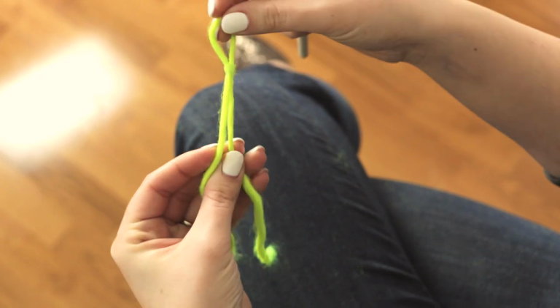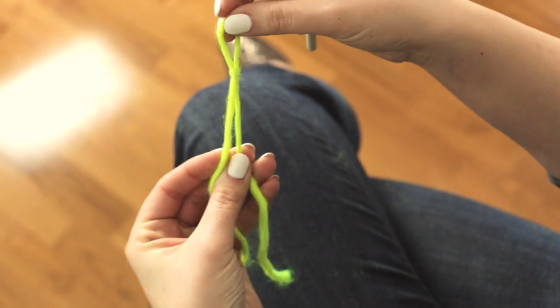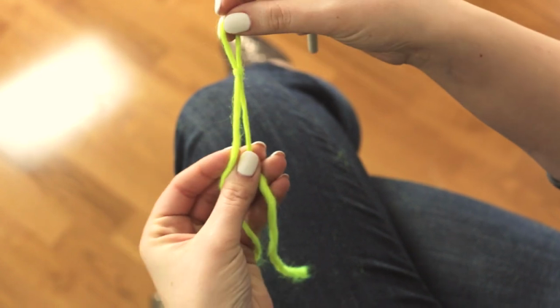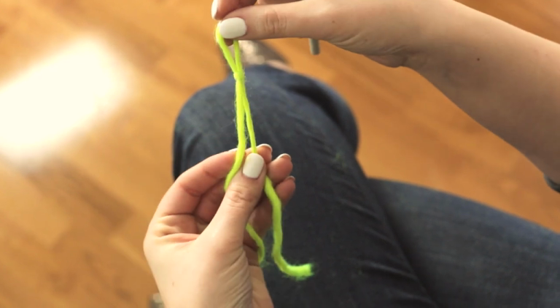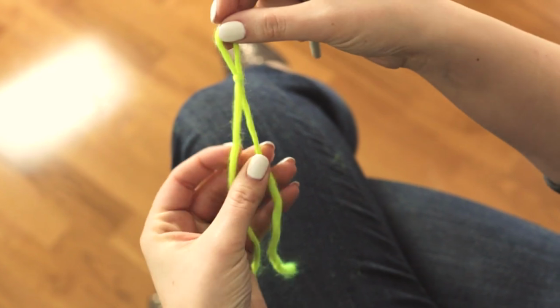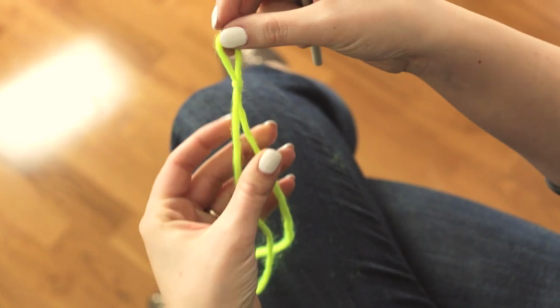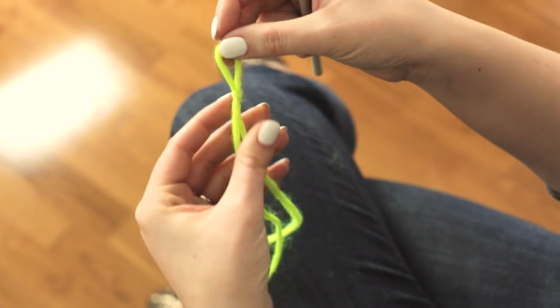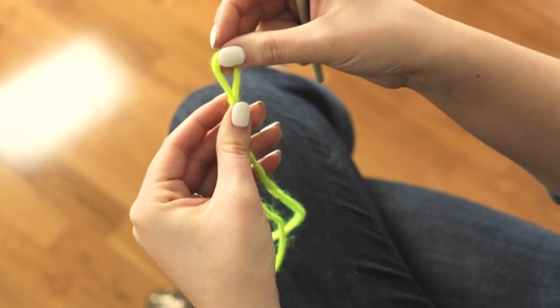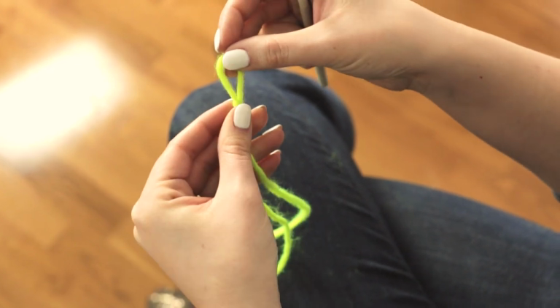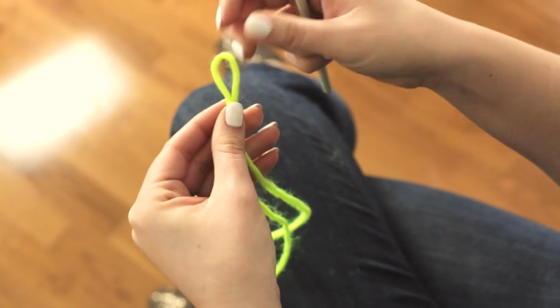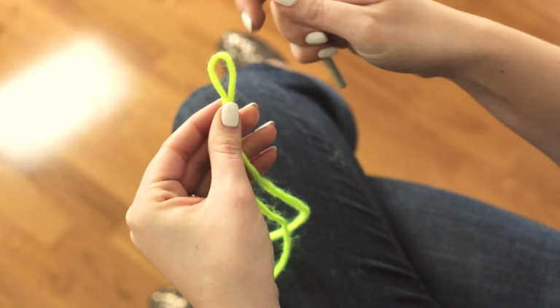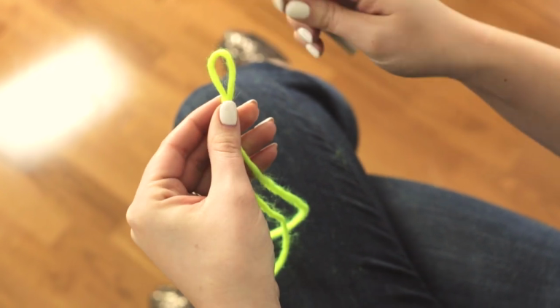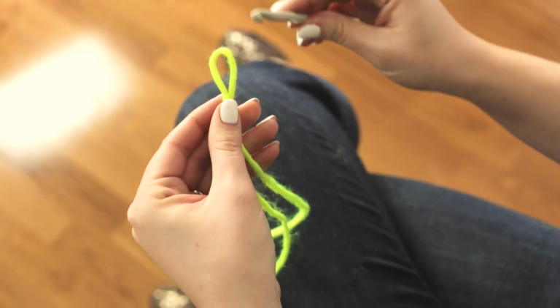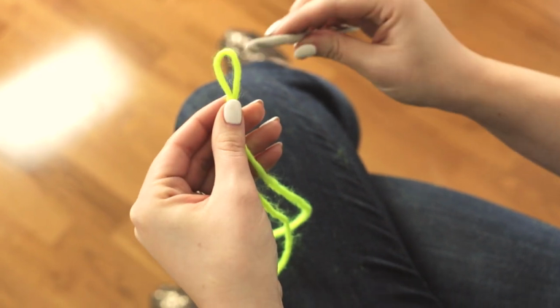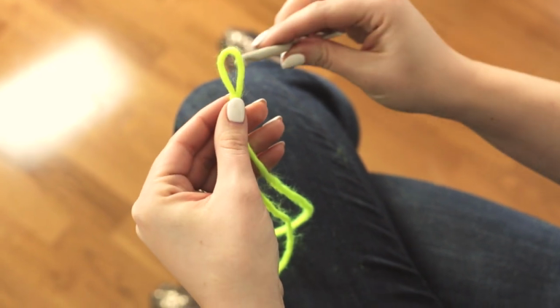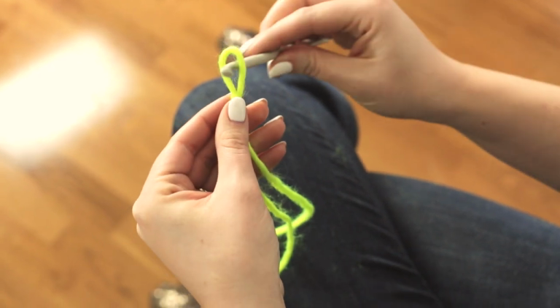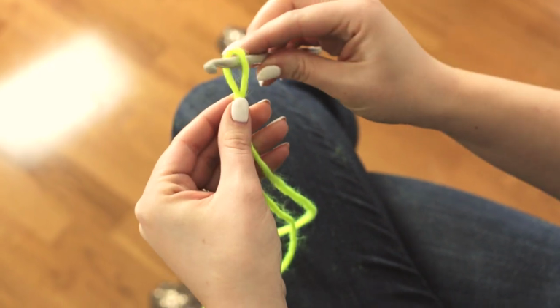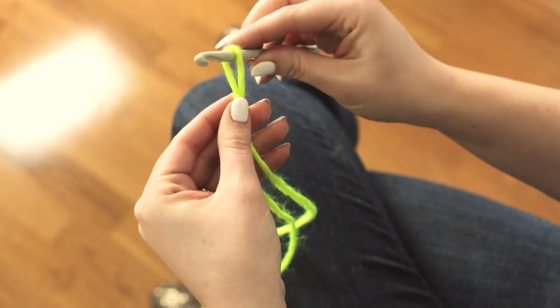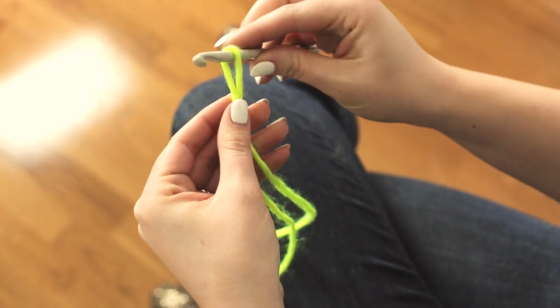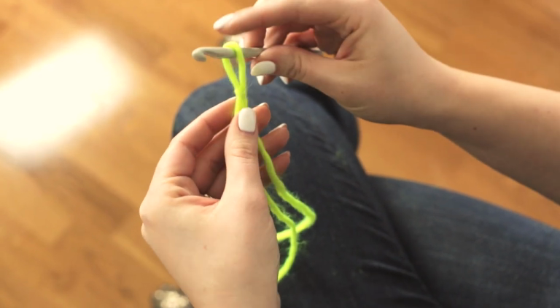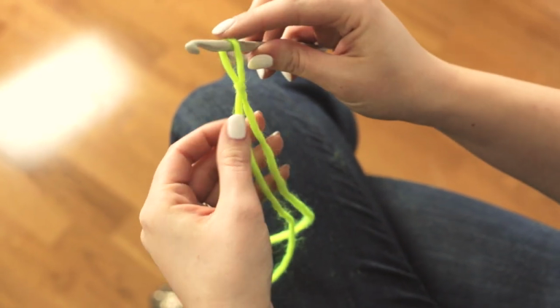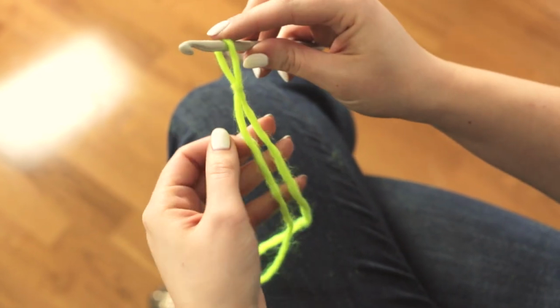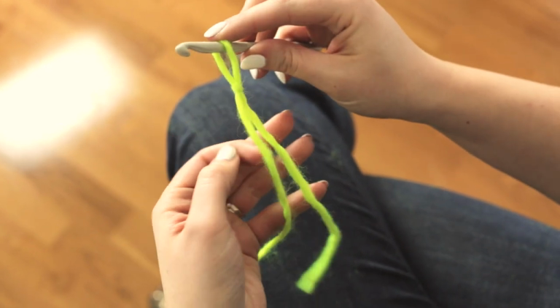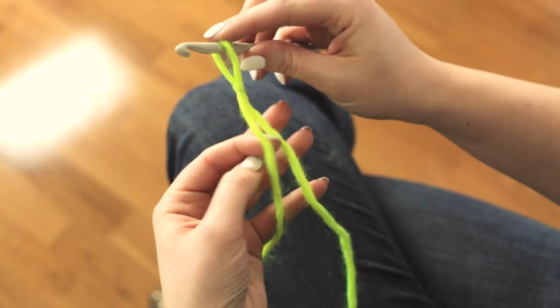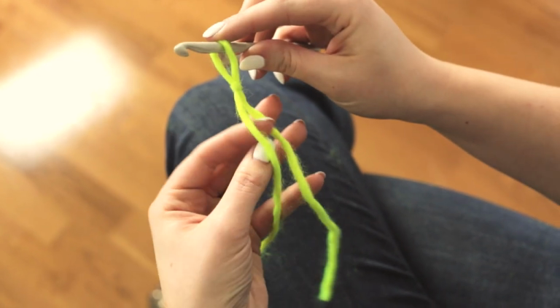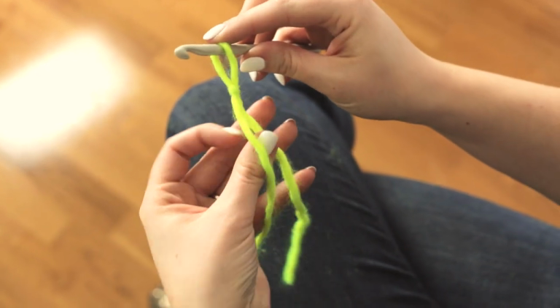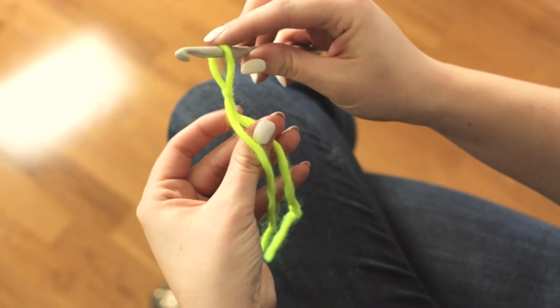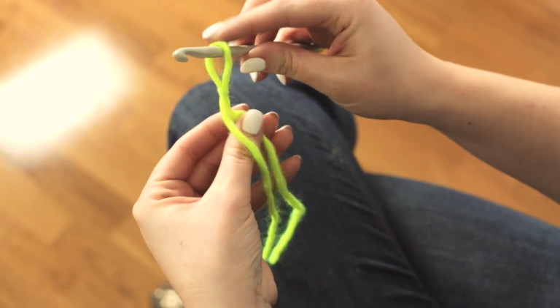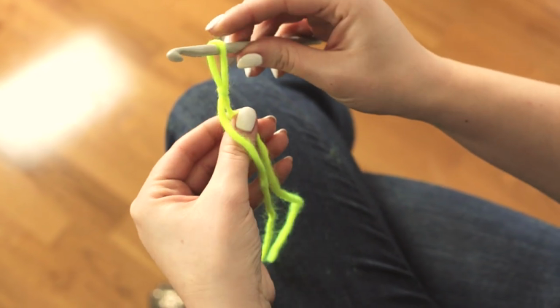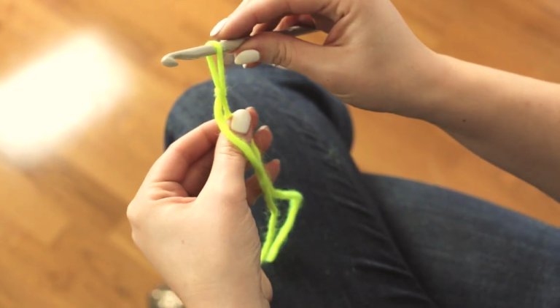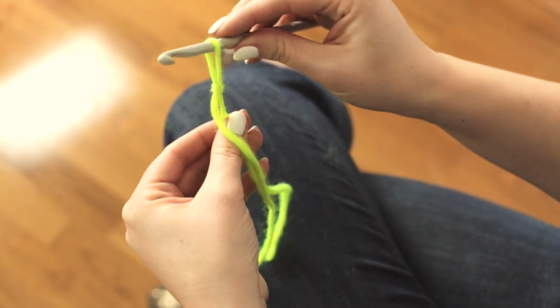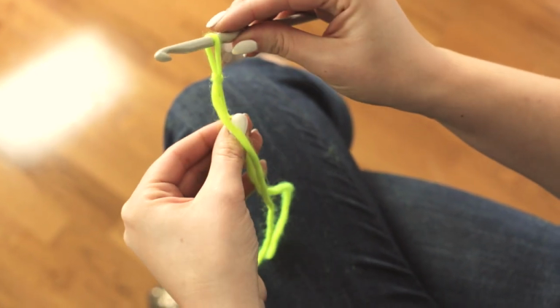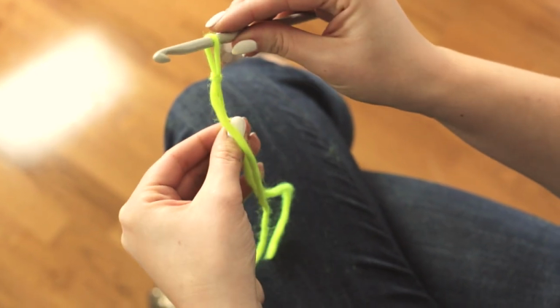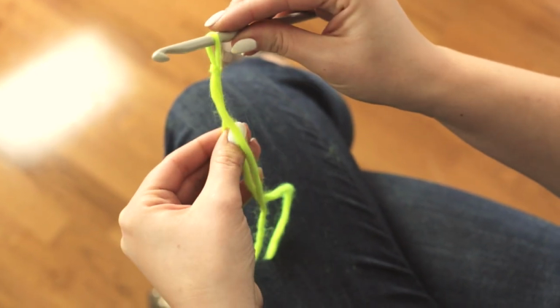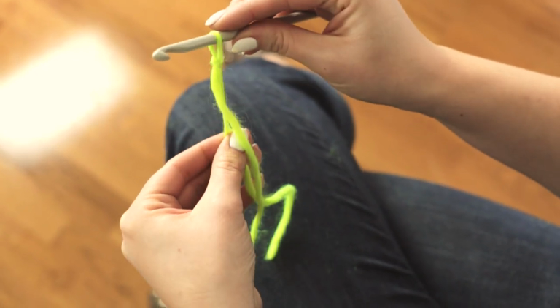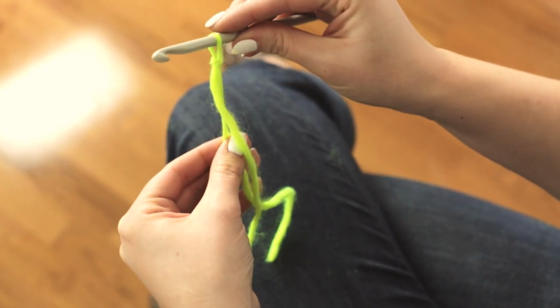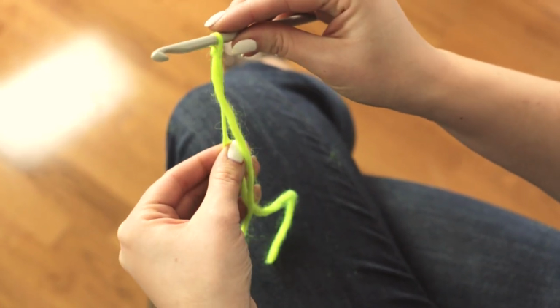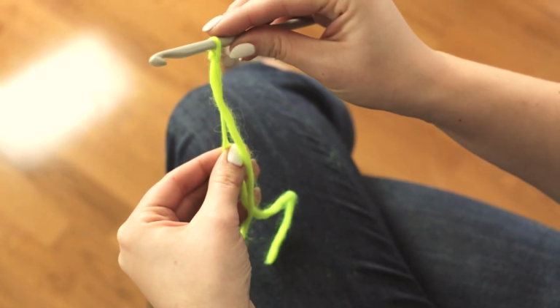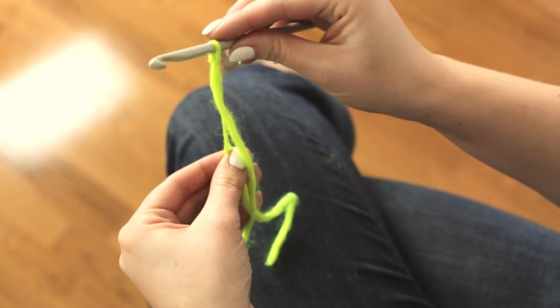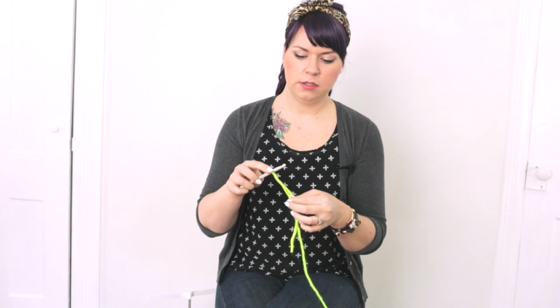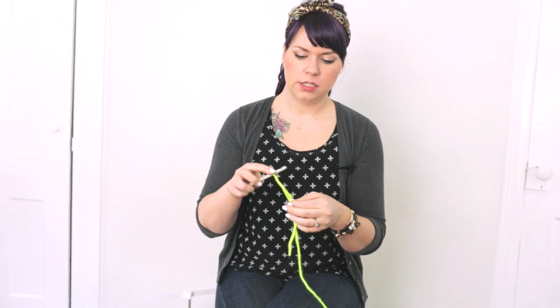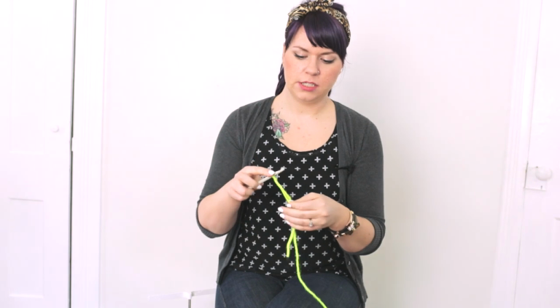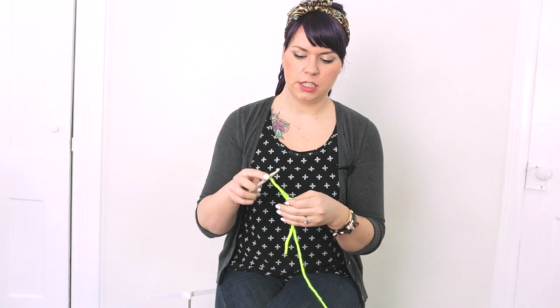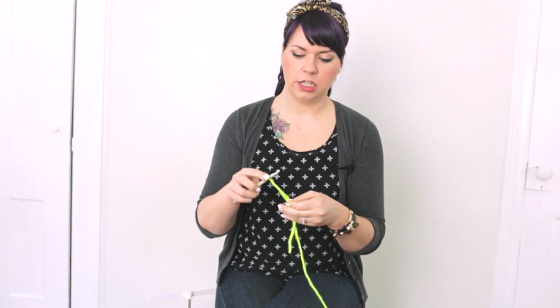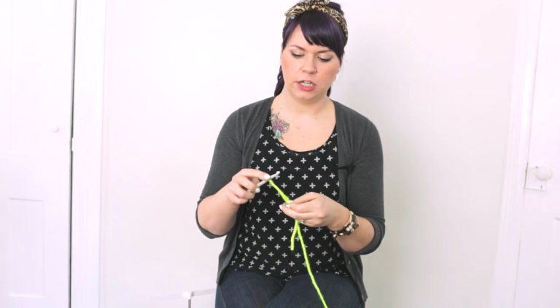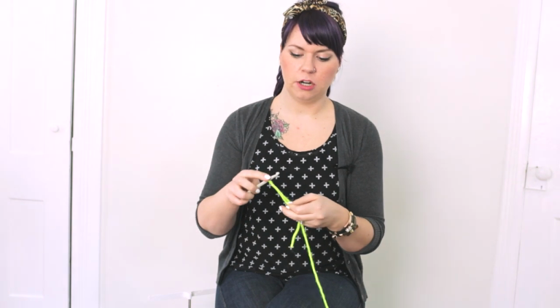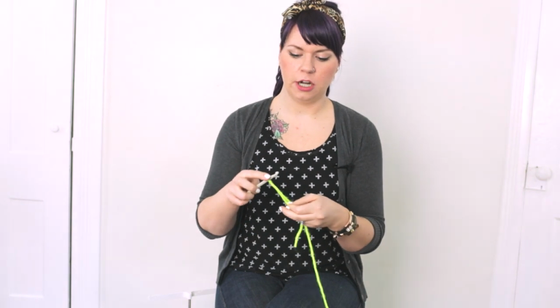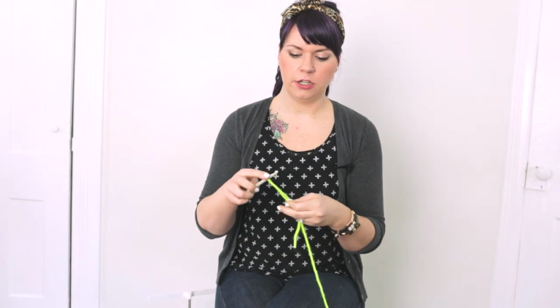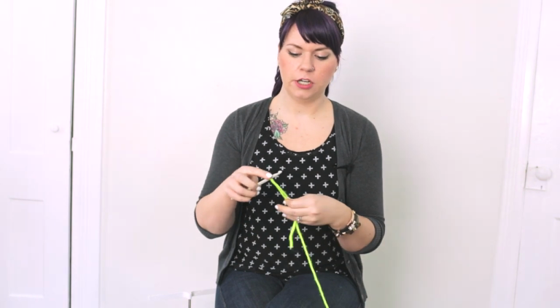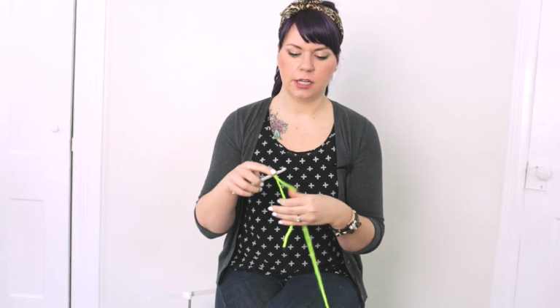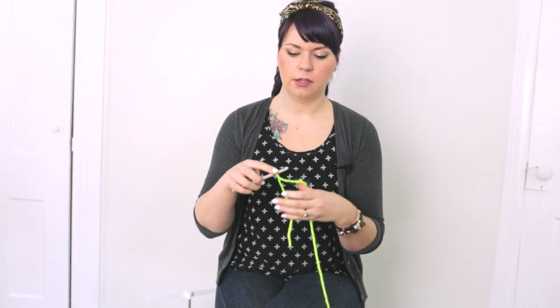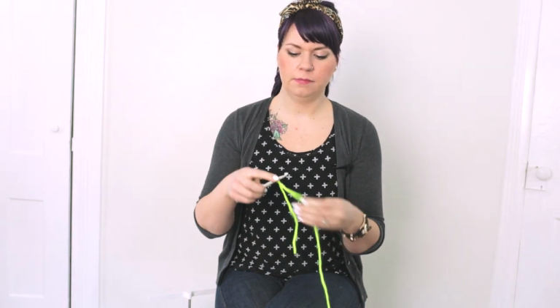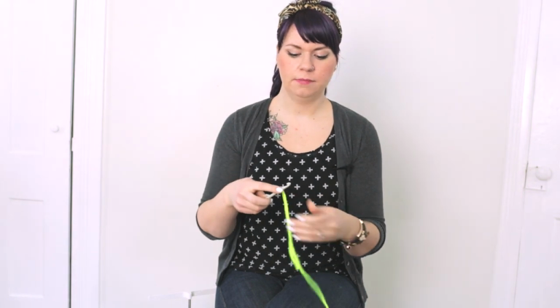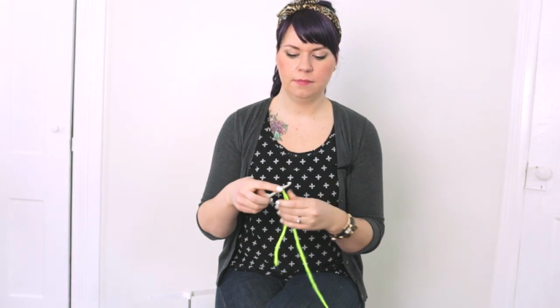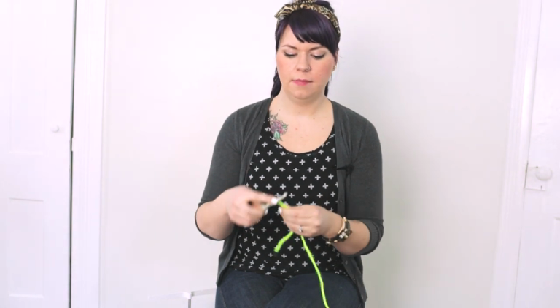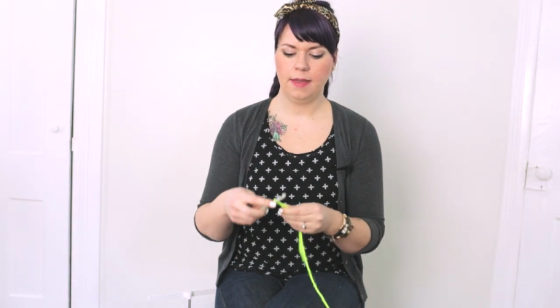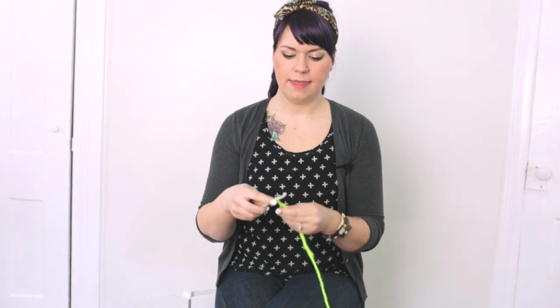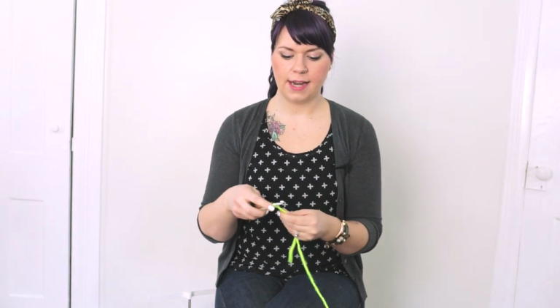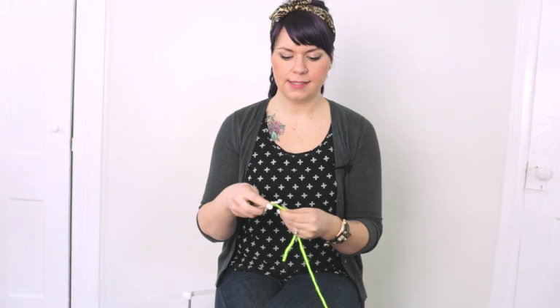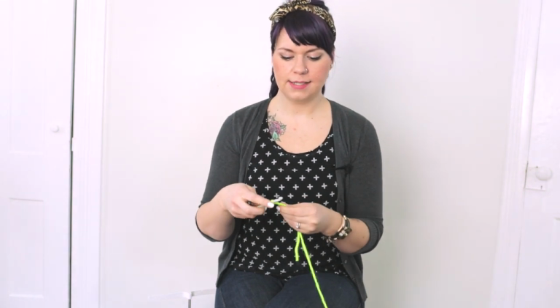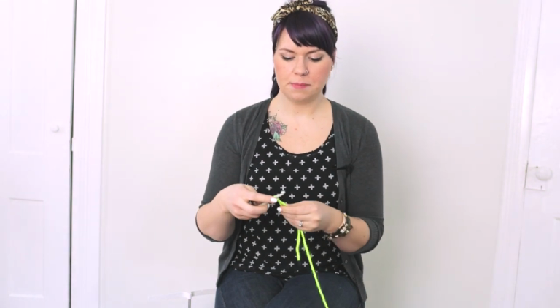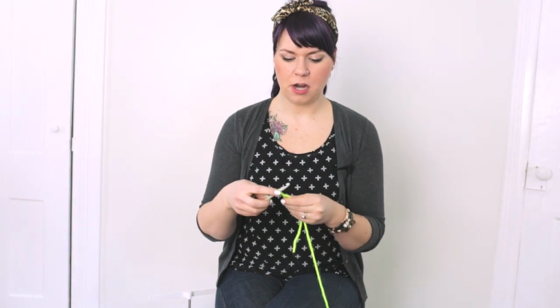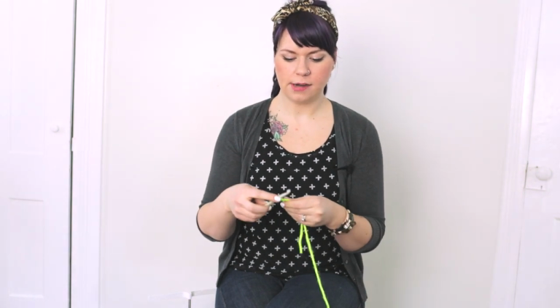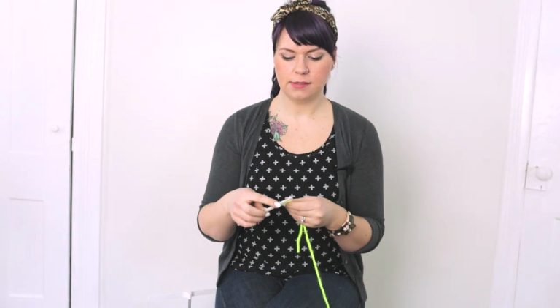Put your hook through the loop and pull tightly on the shorter strand of yarn to secure it on your hook. That is a slipknot.